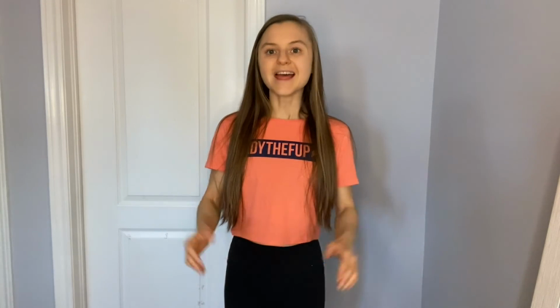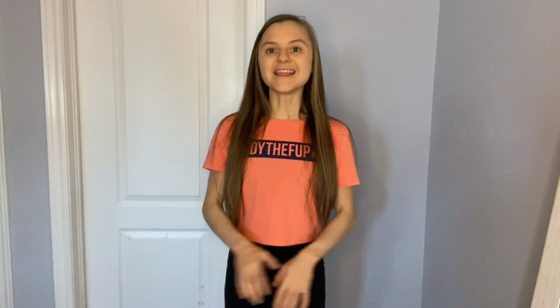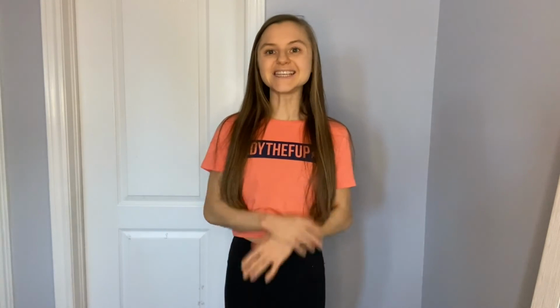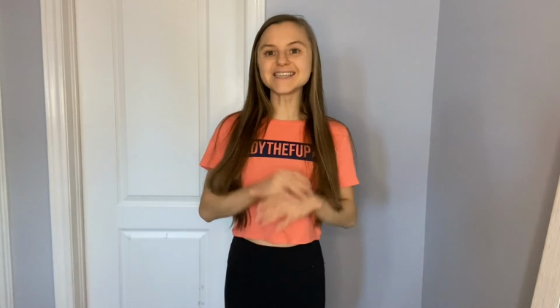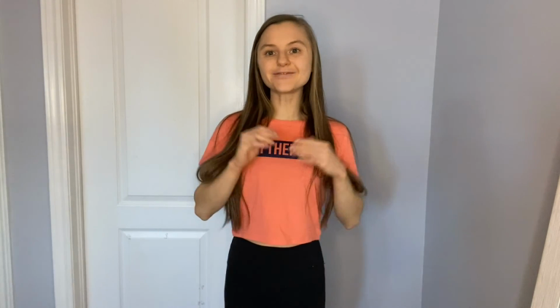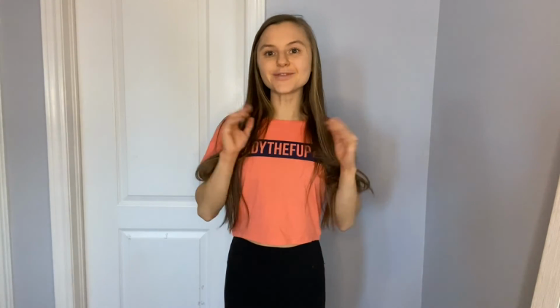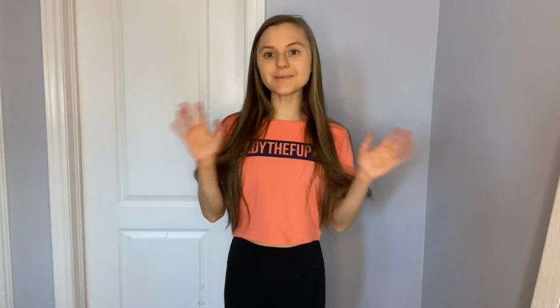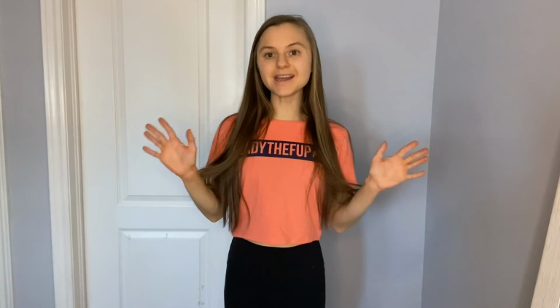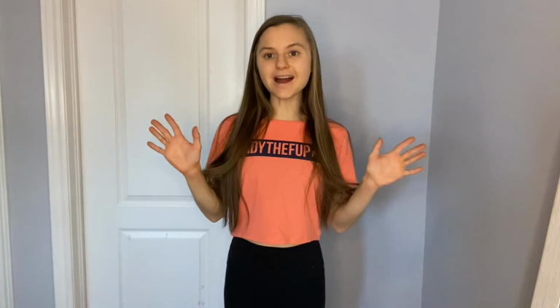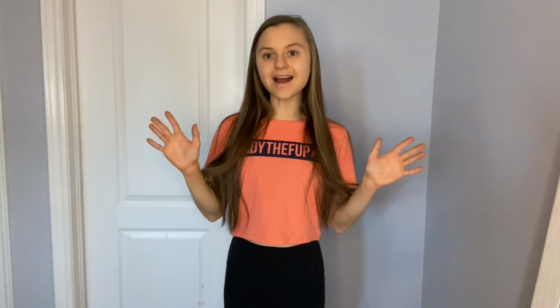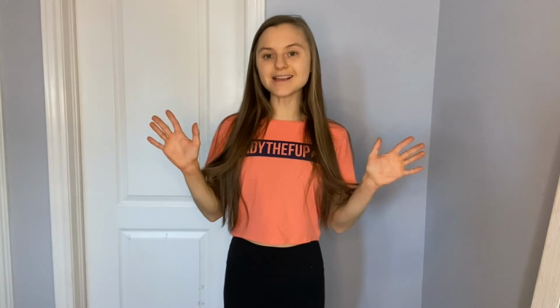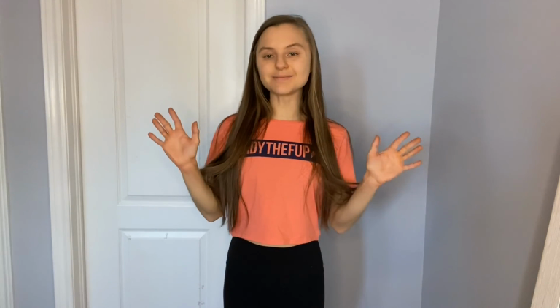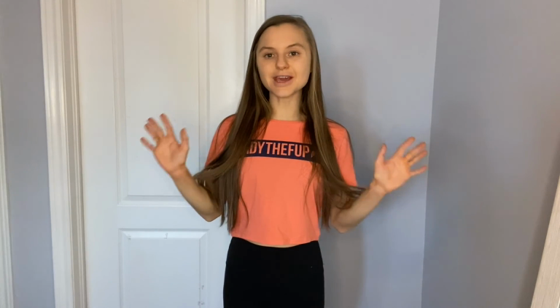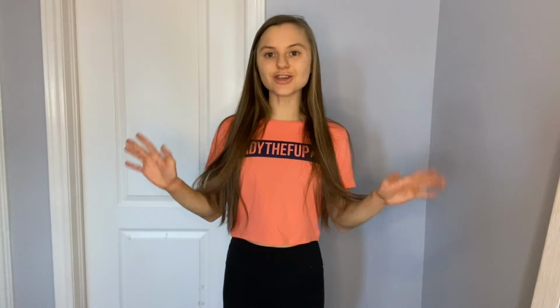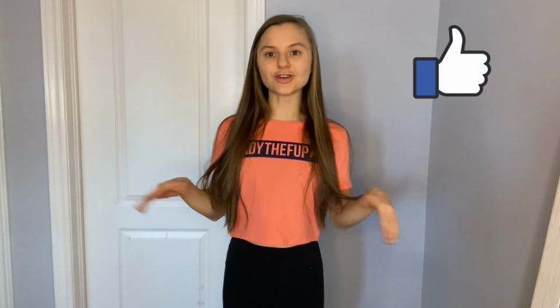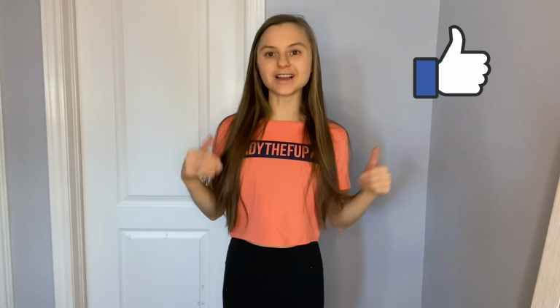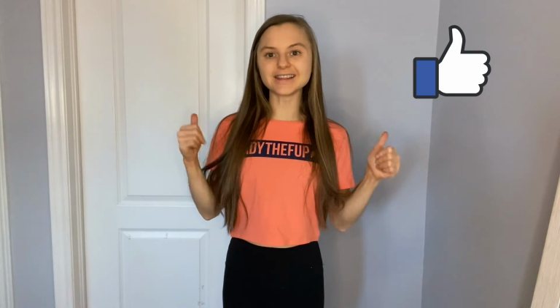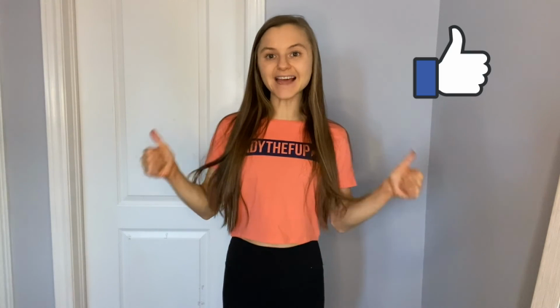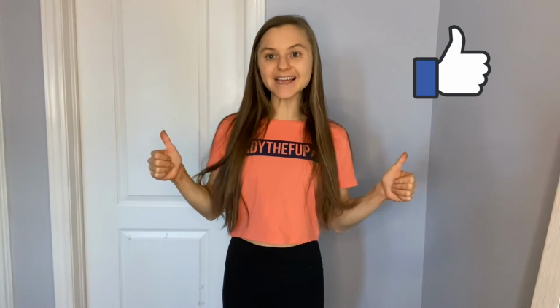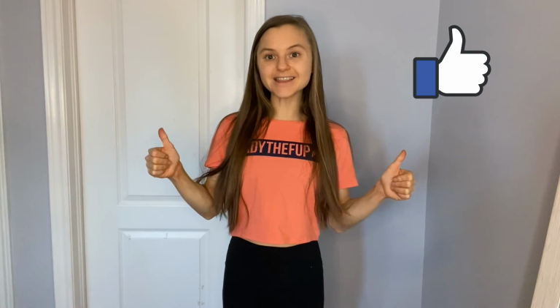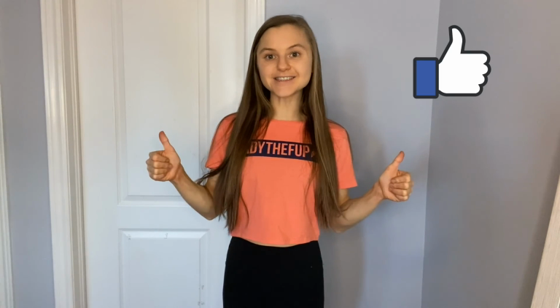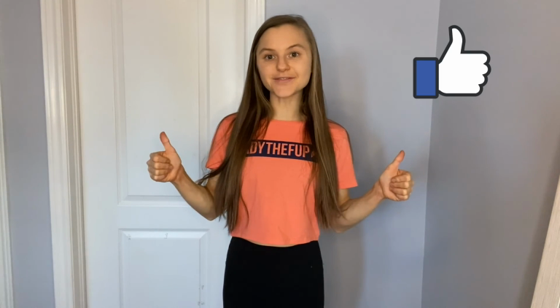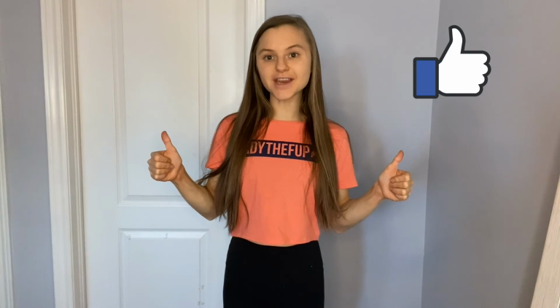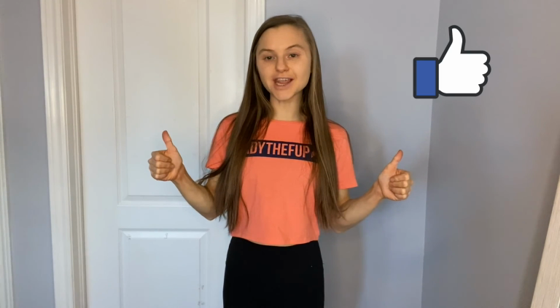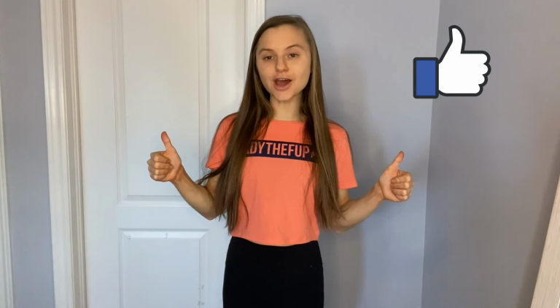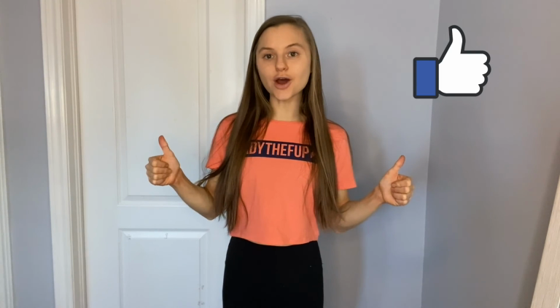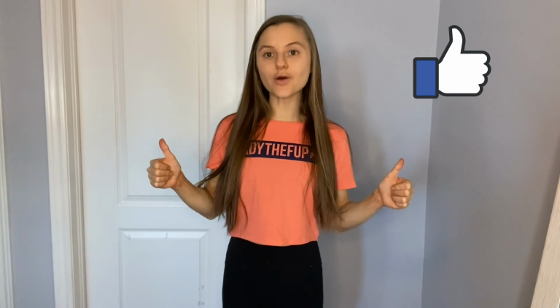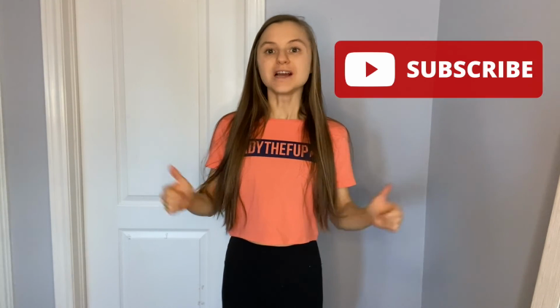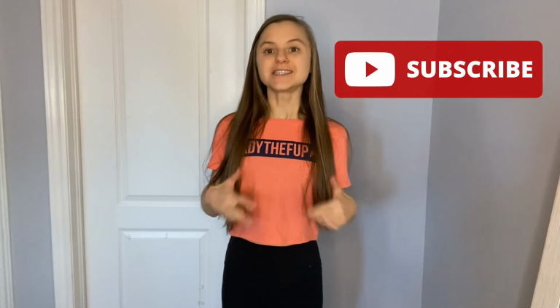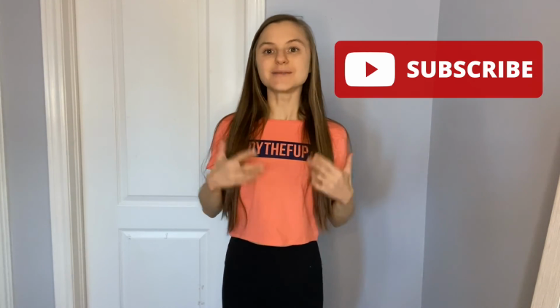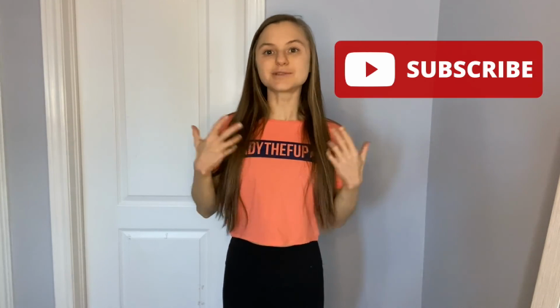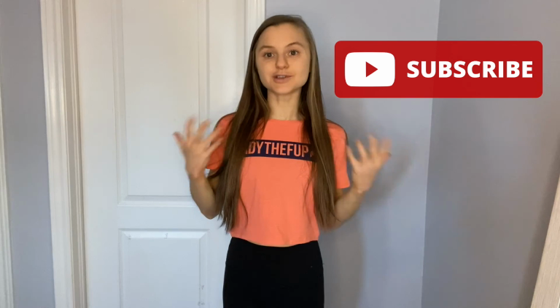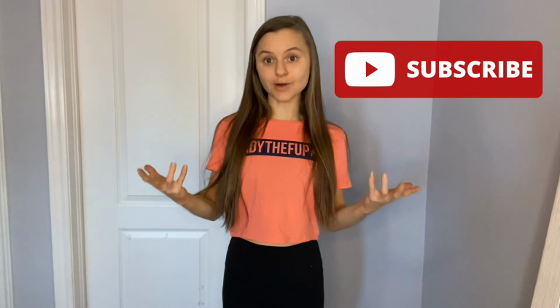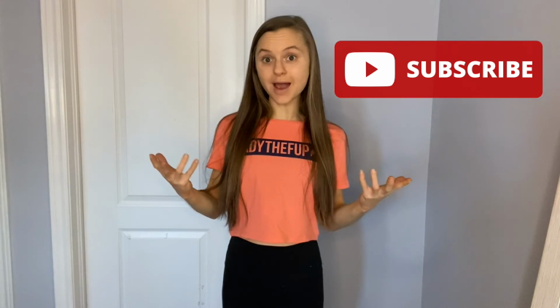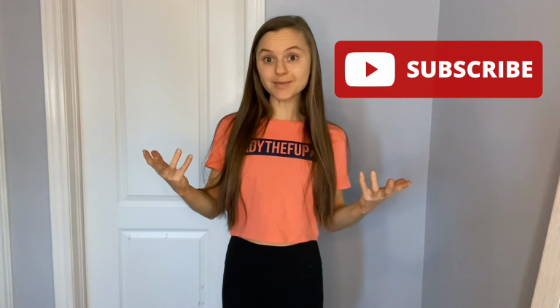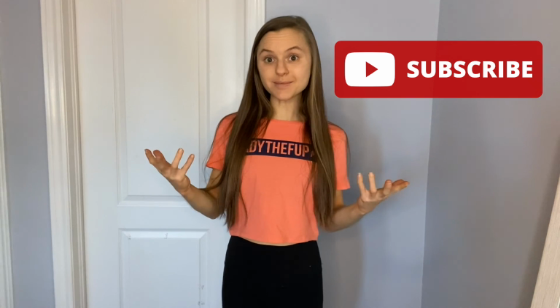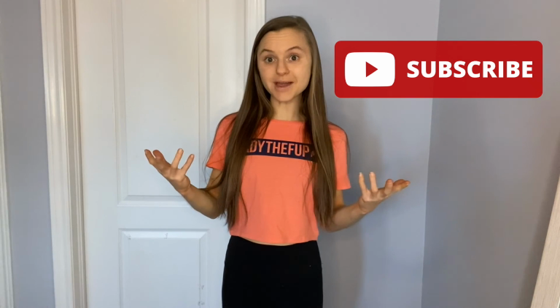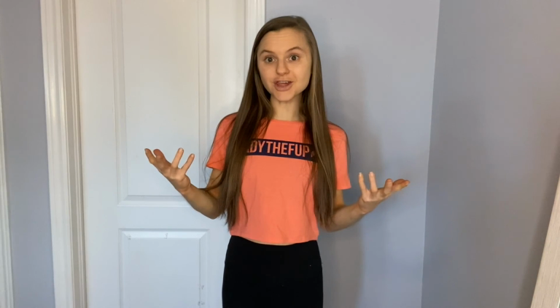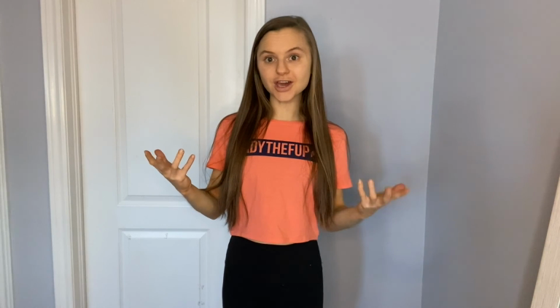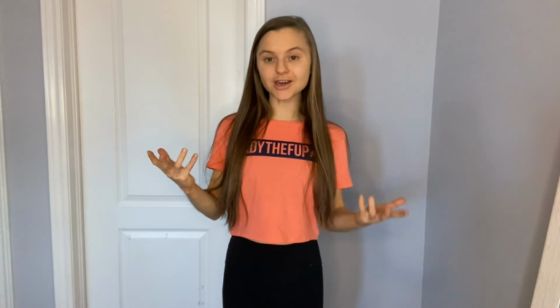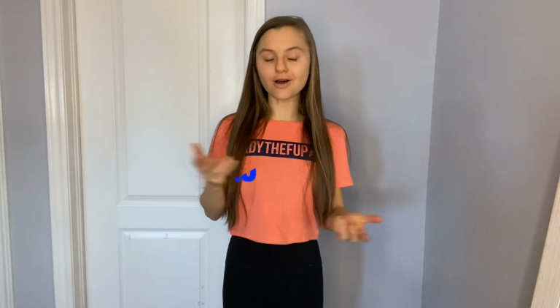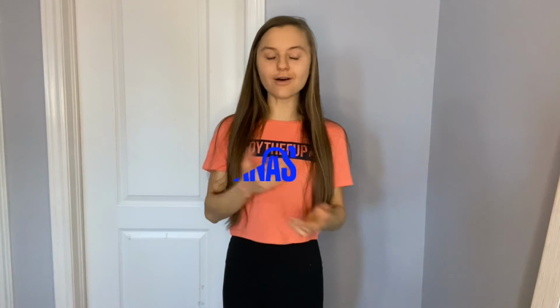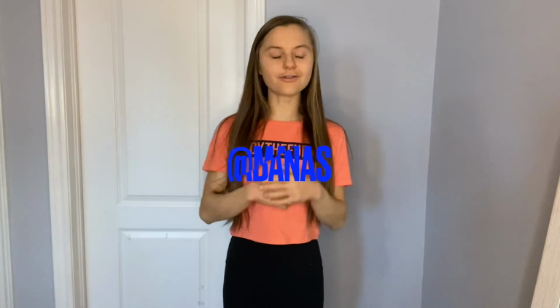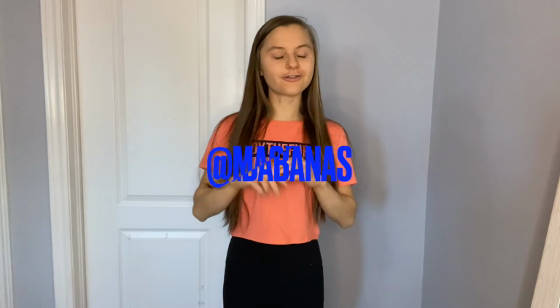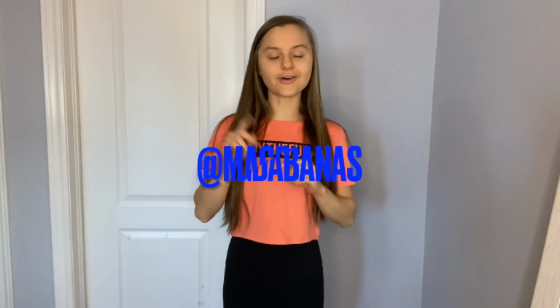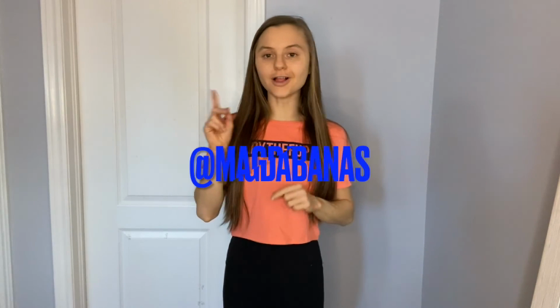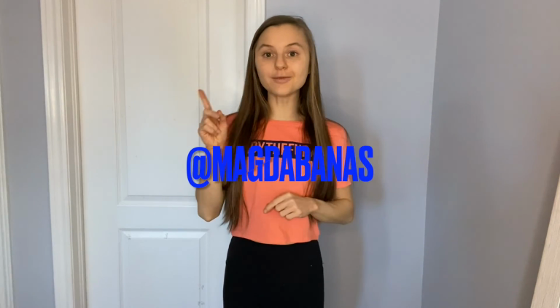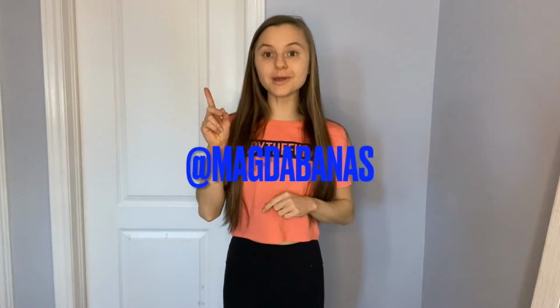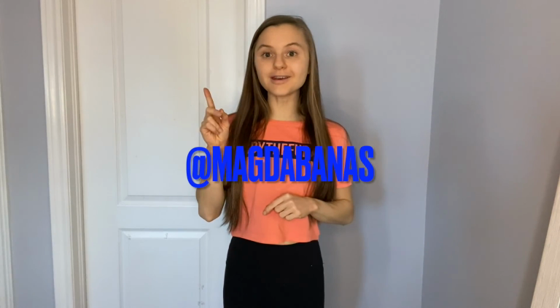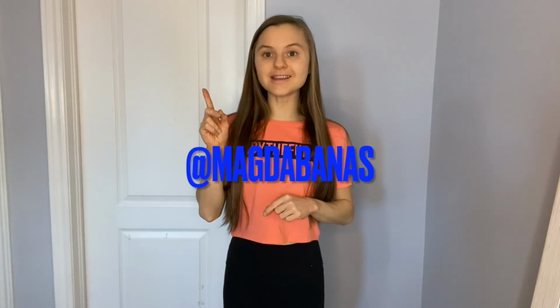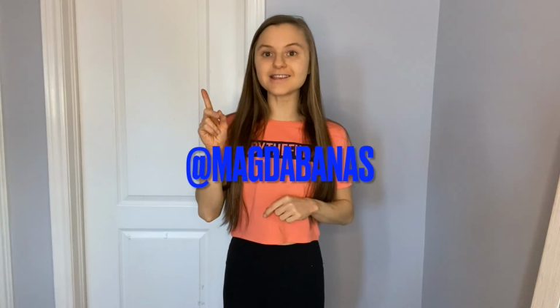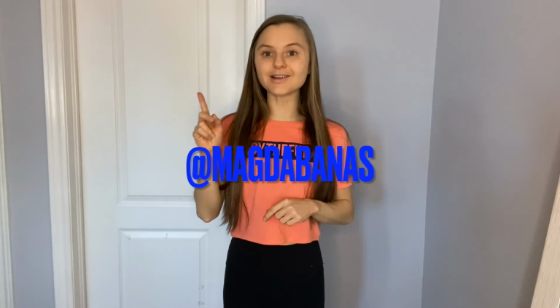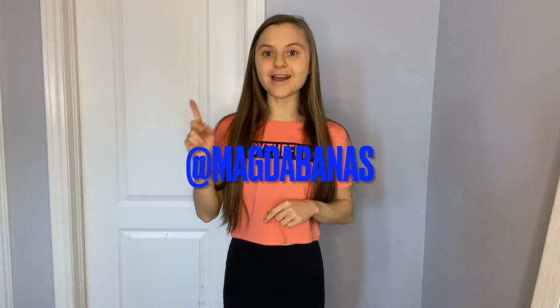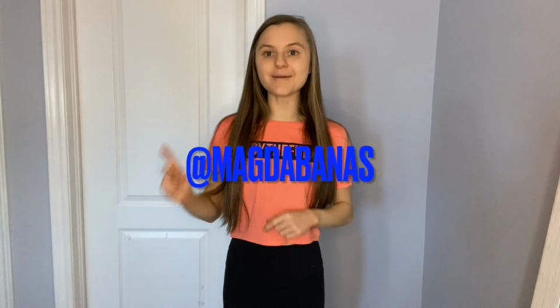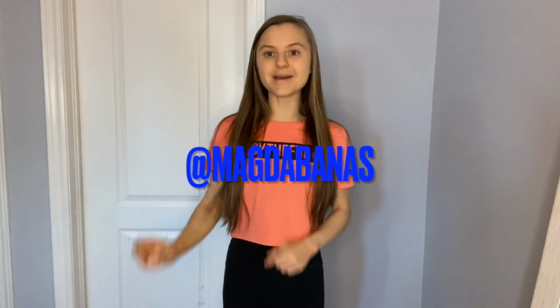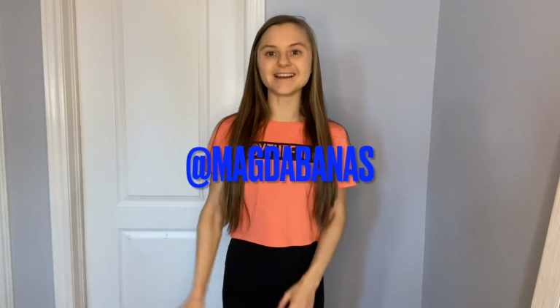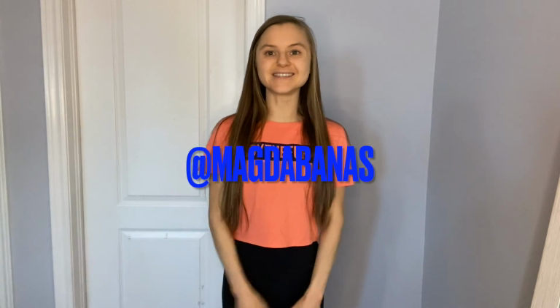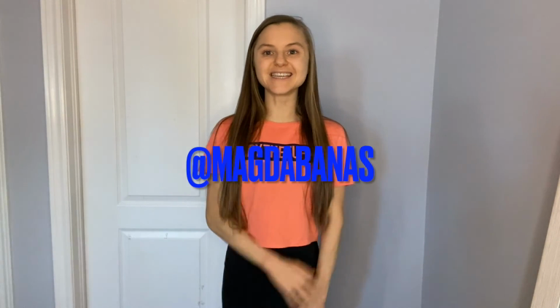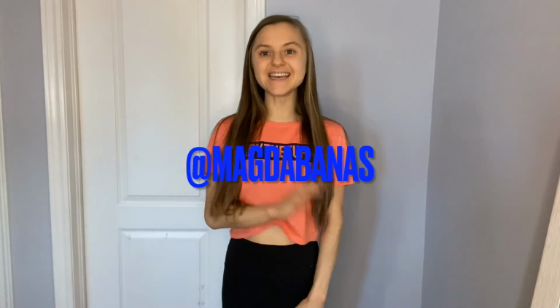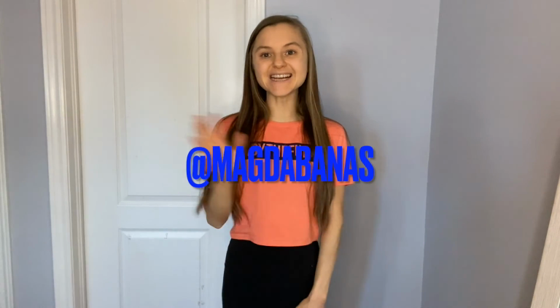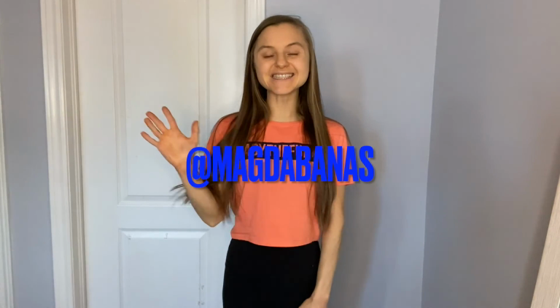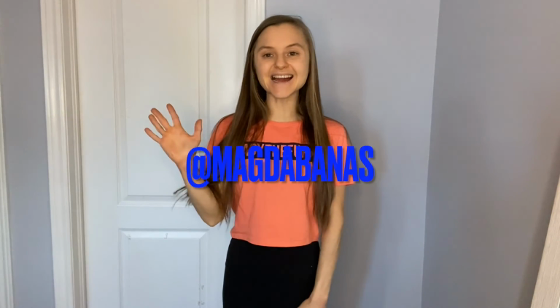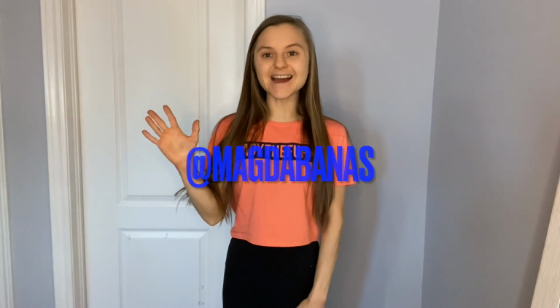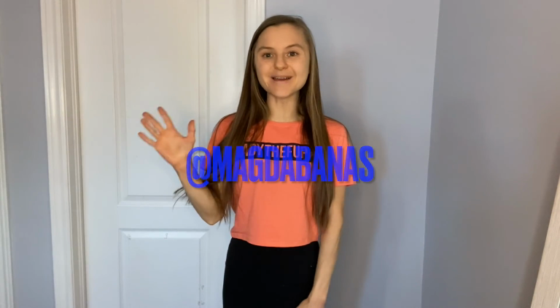That's it for me, guys. Make sure to like this video, subscribe to my channel, follow me on Instagram, and I'll see you next time.